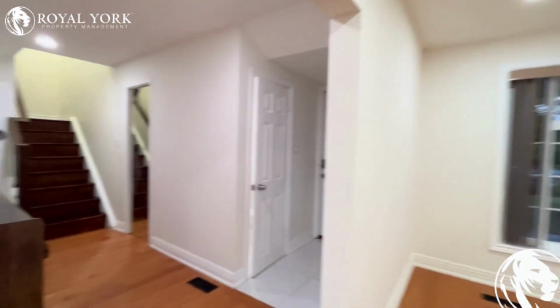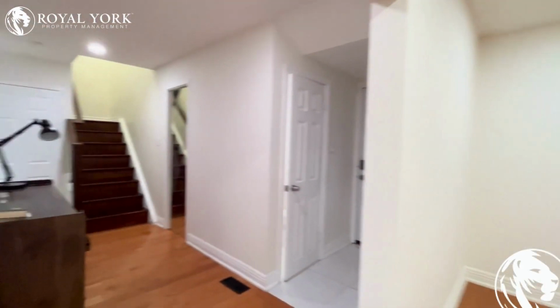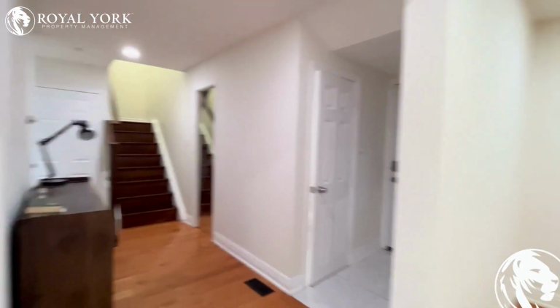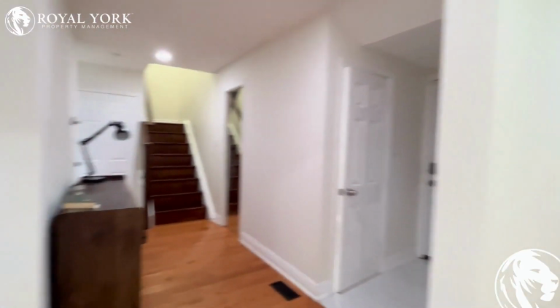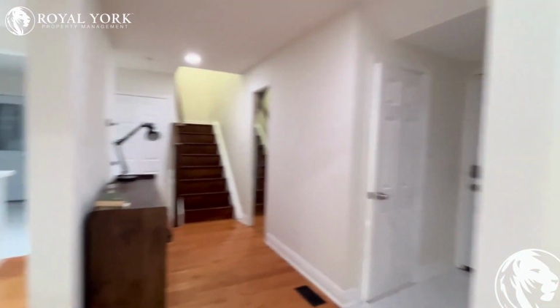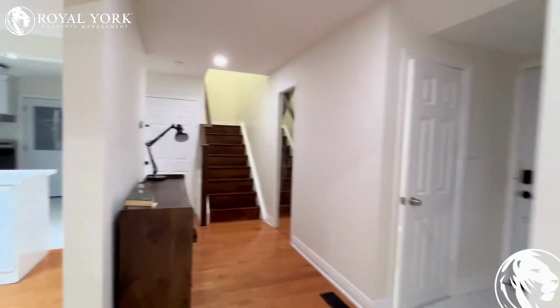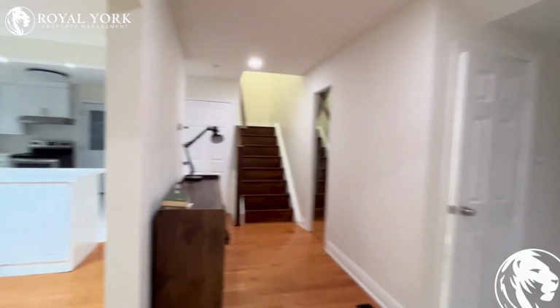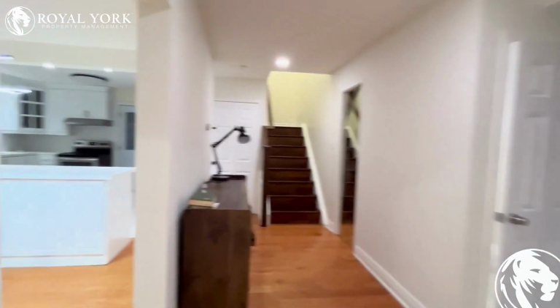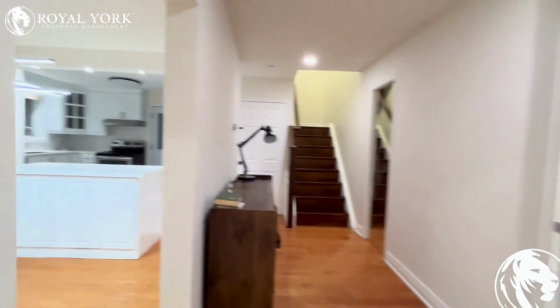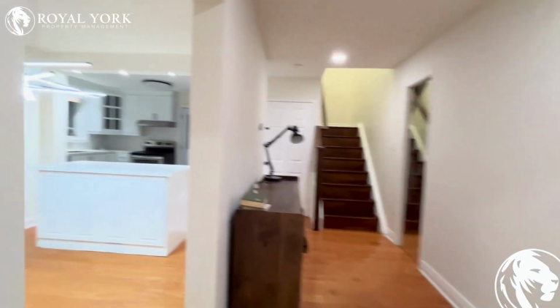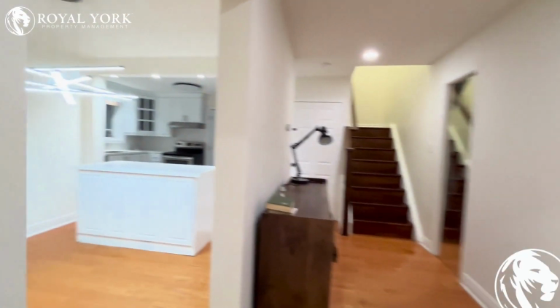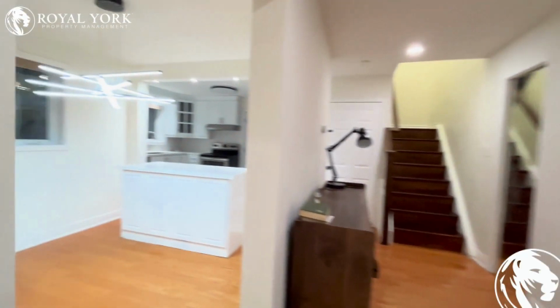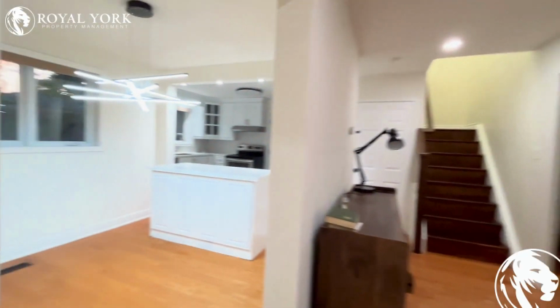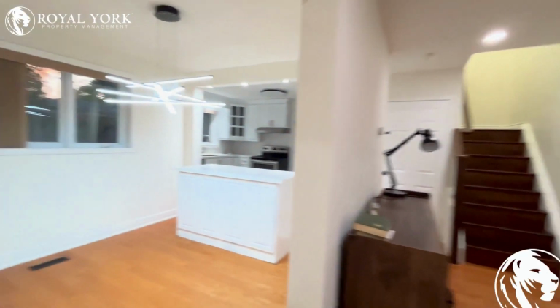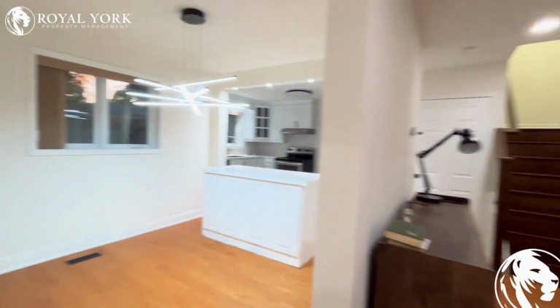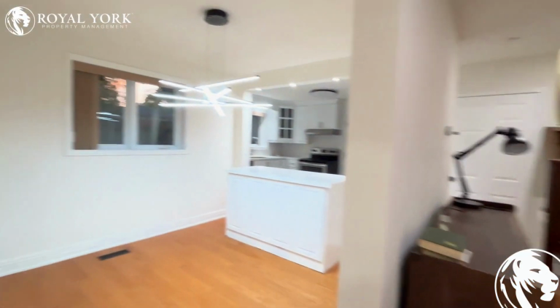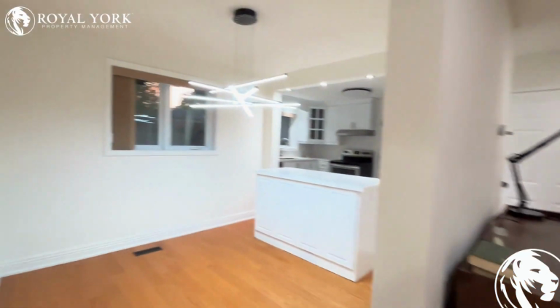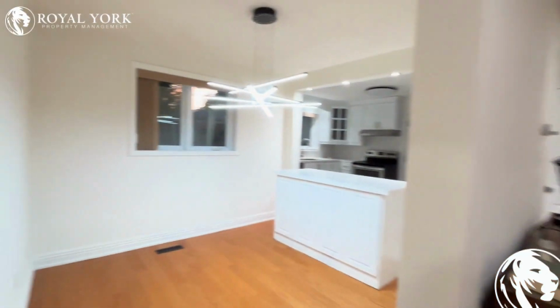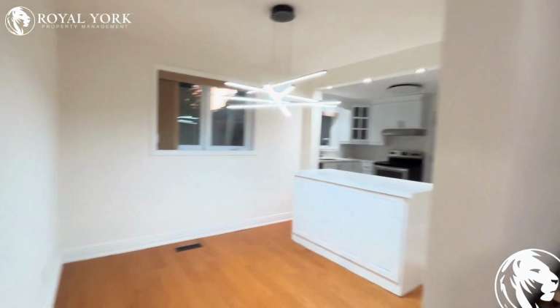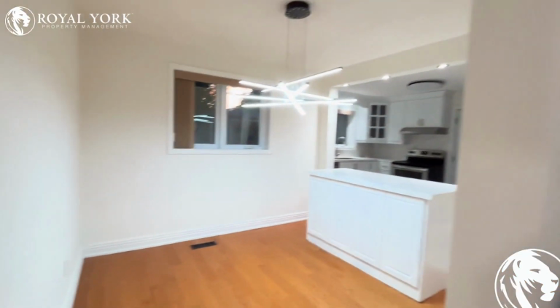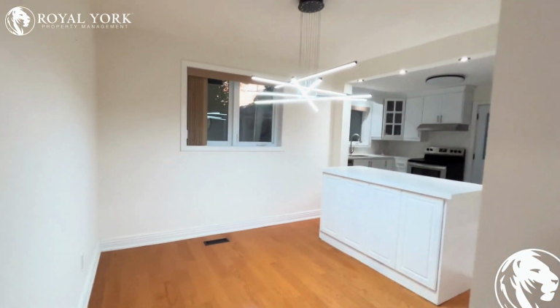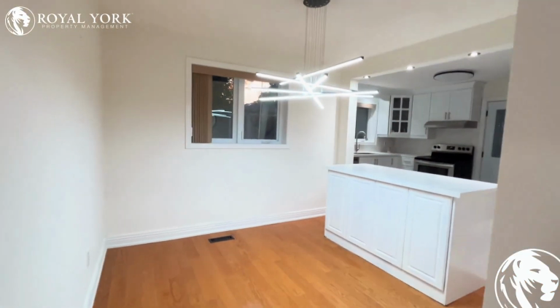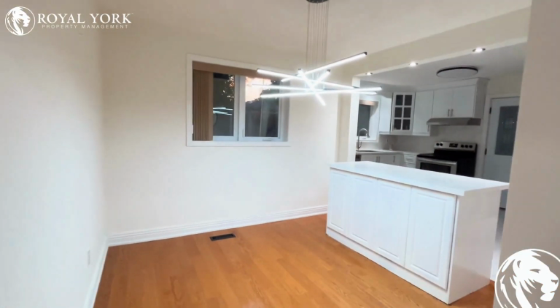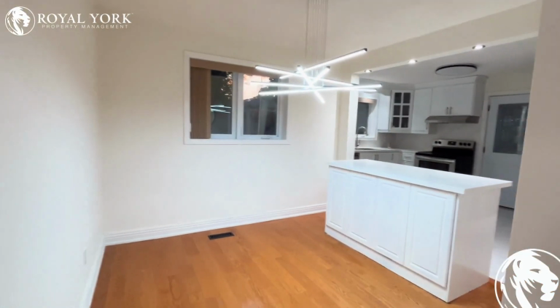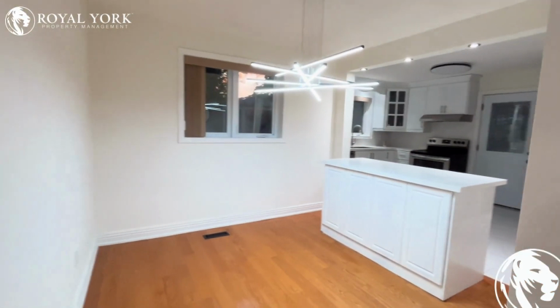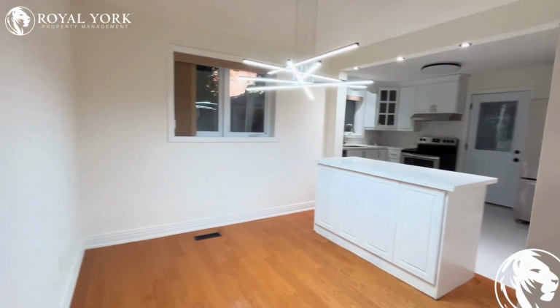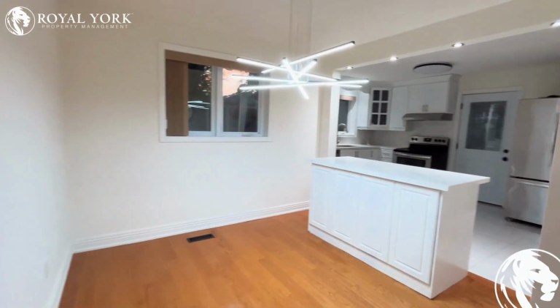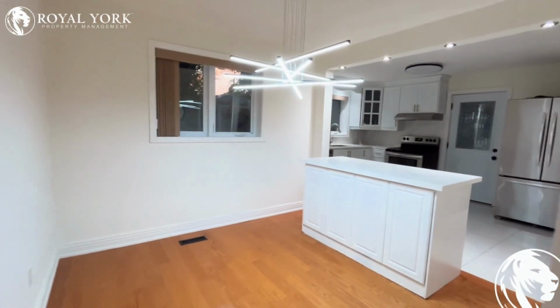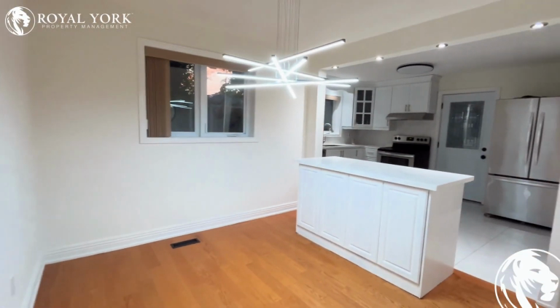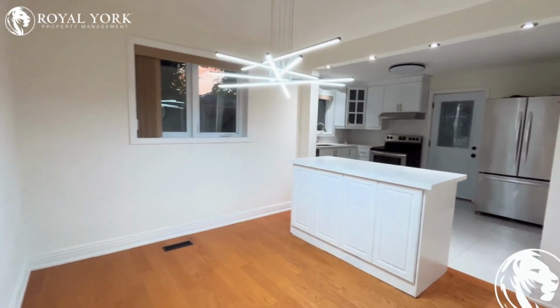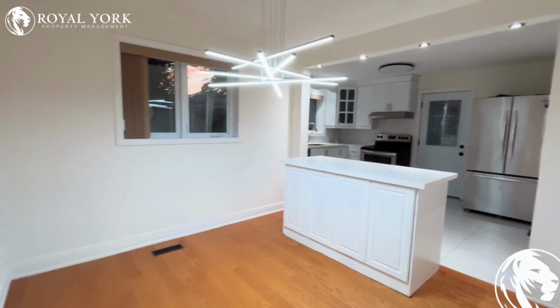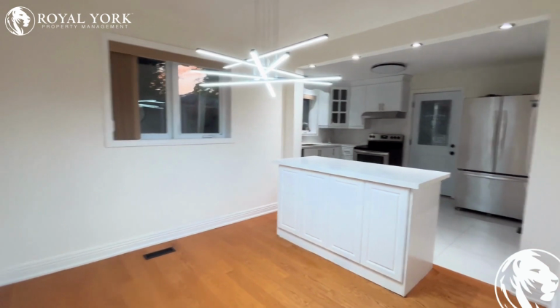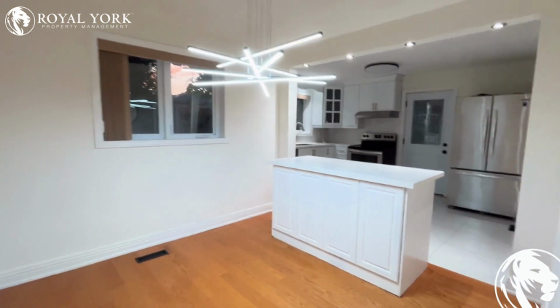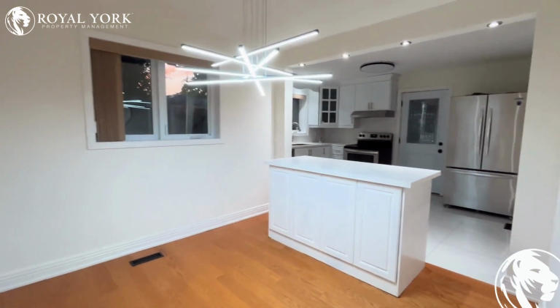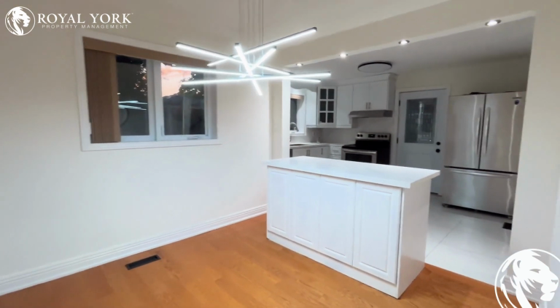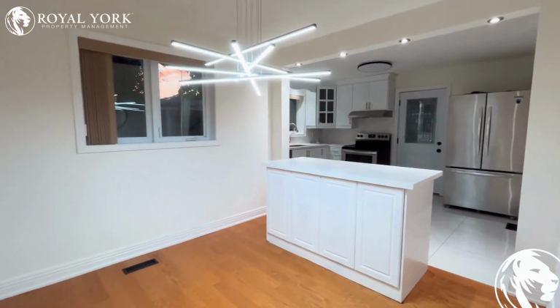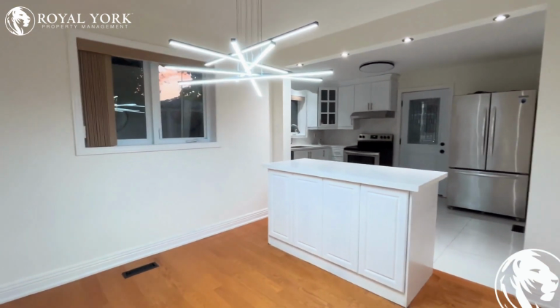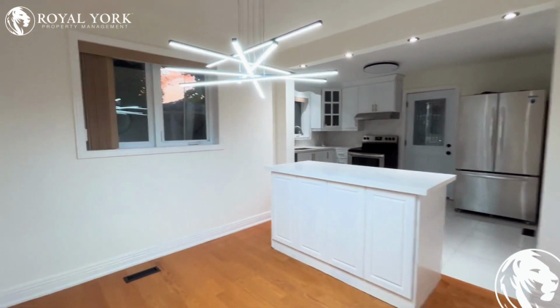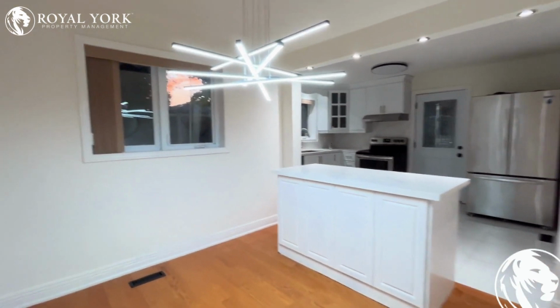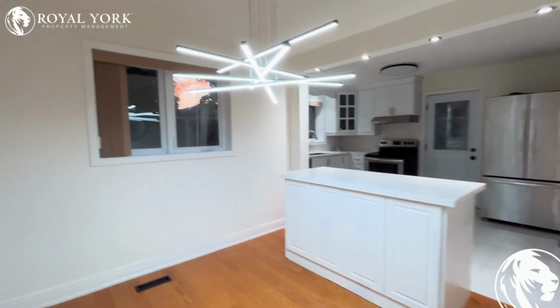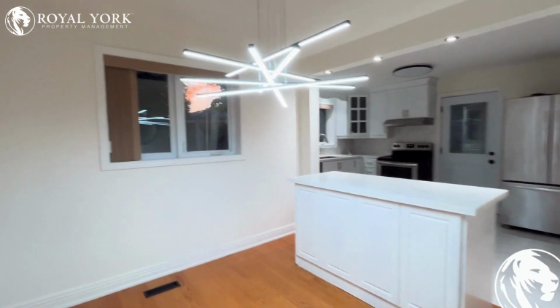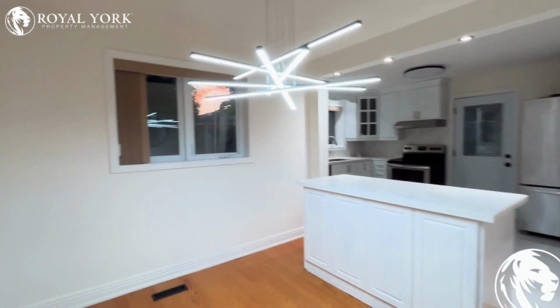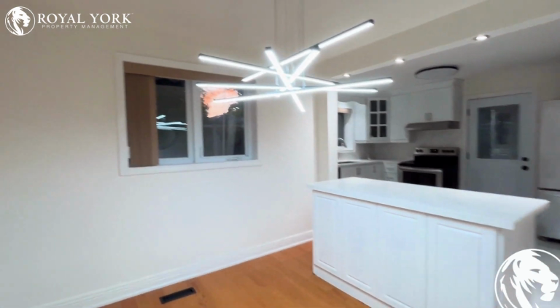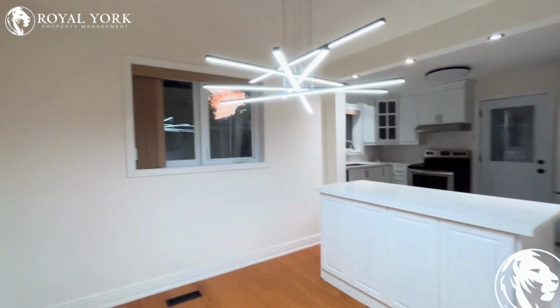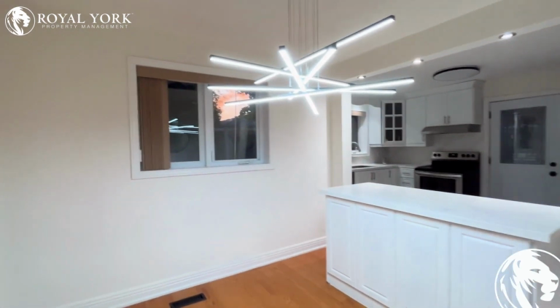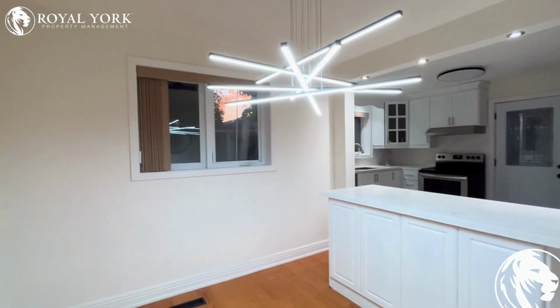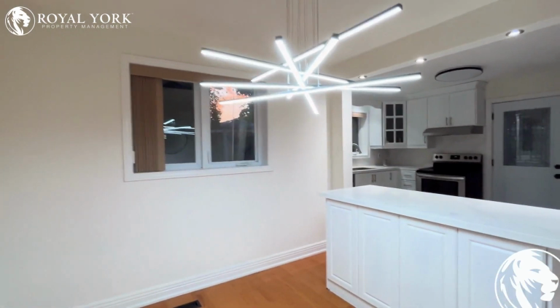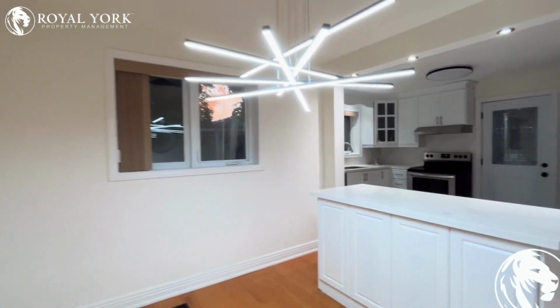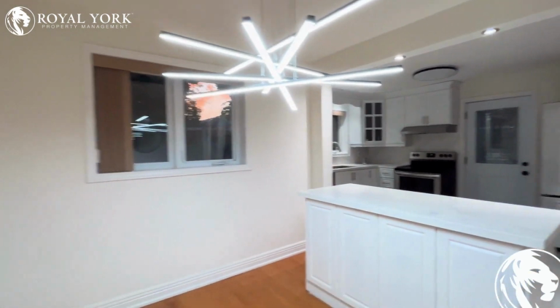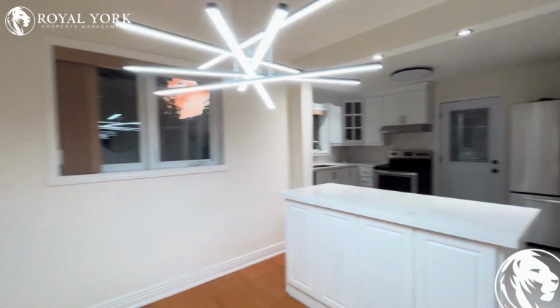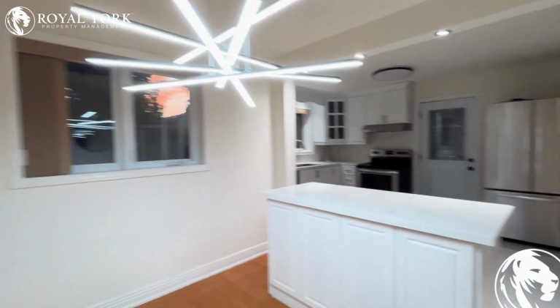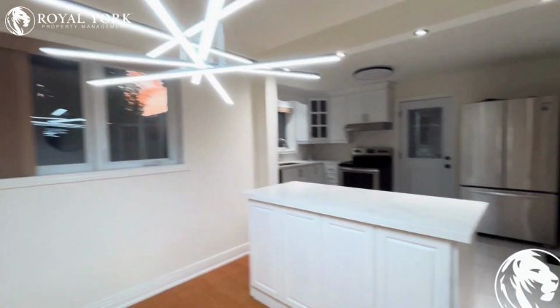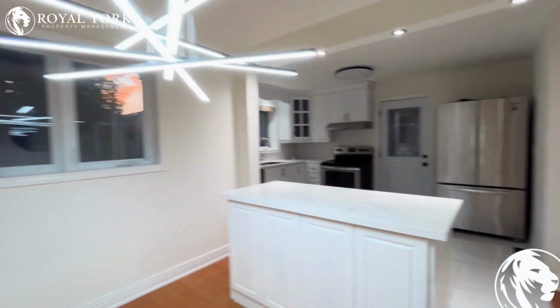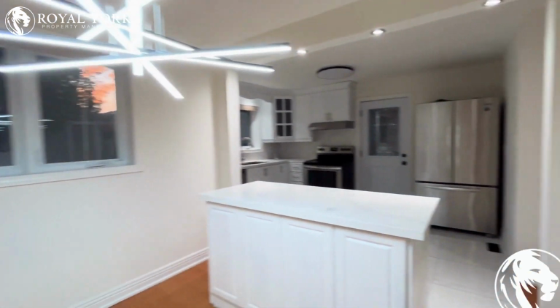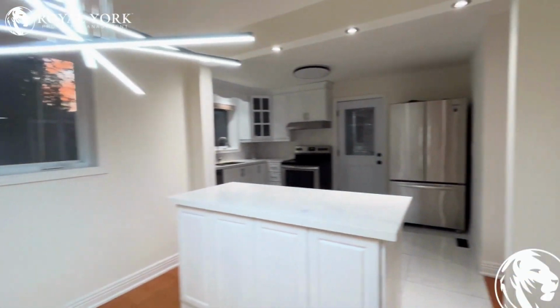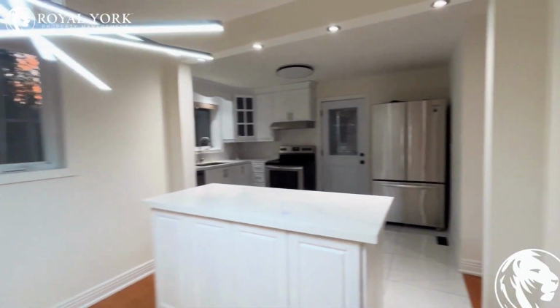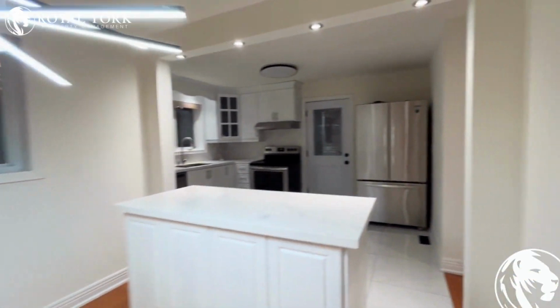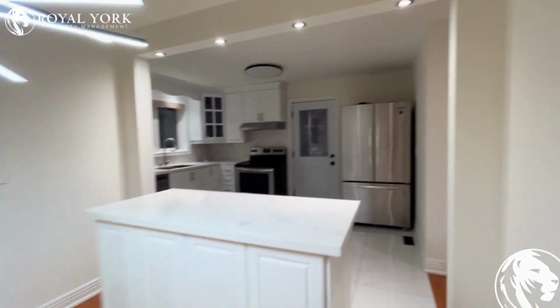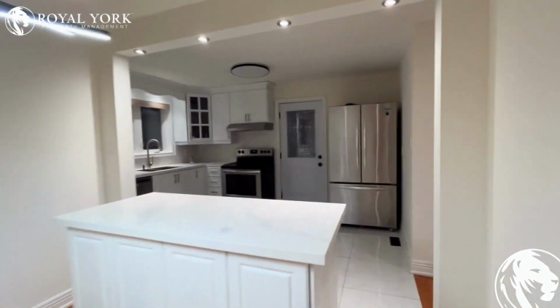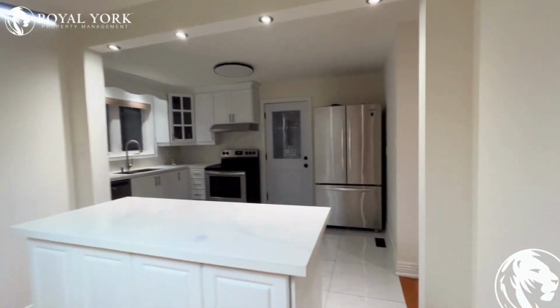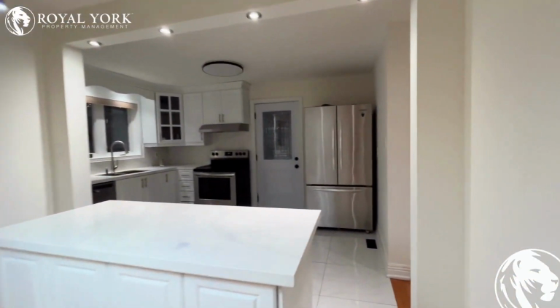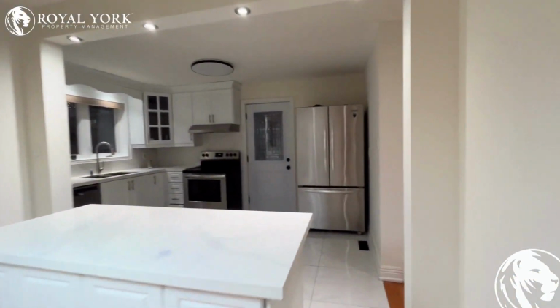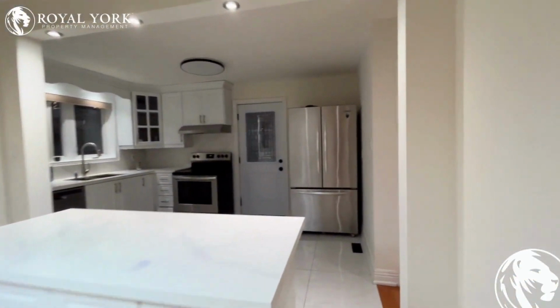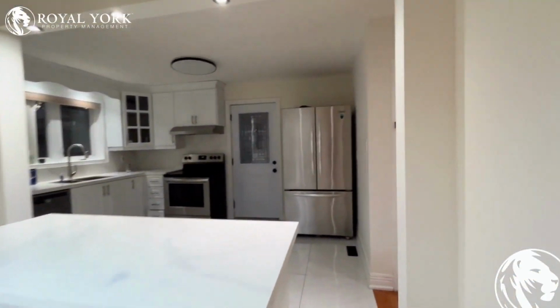As we turn here, we have our gorgeous dining space. Lots of natural light coming in from the big windows.